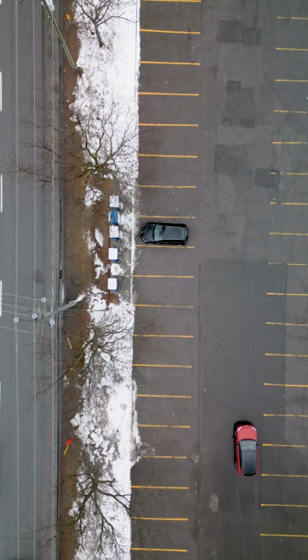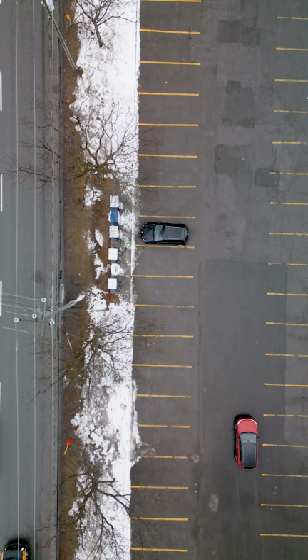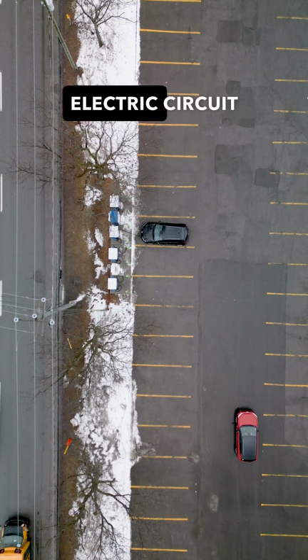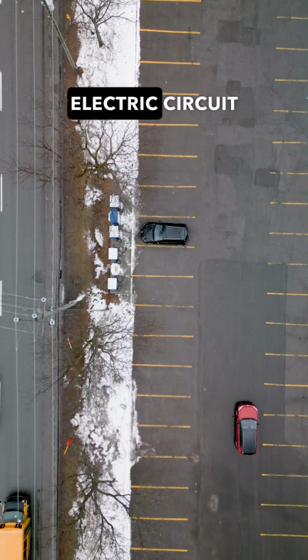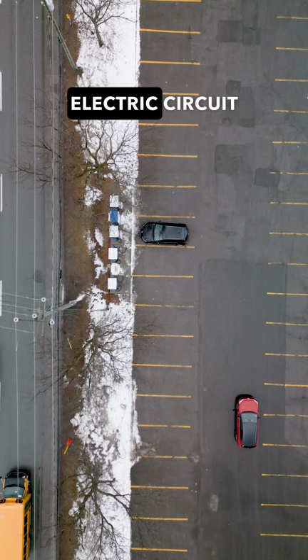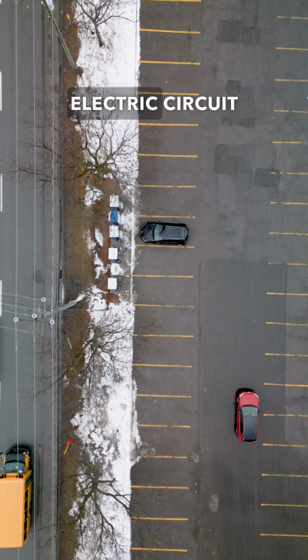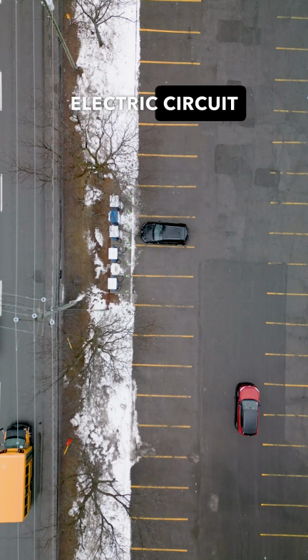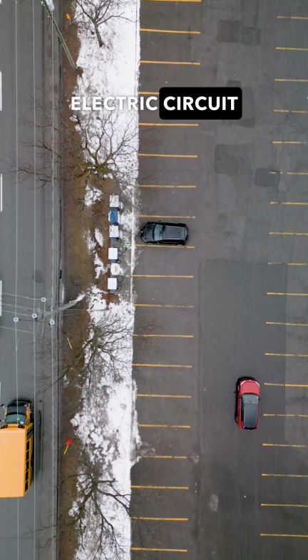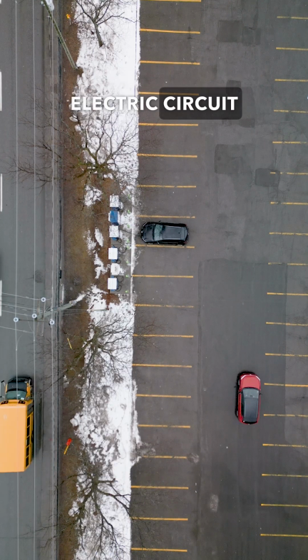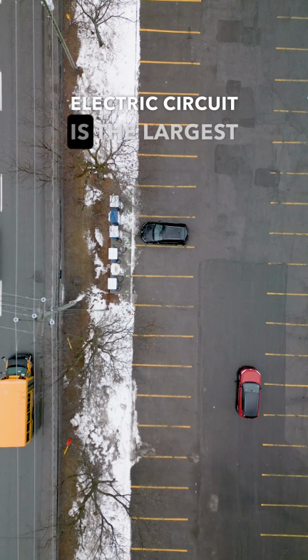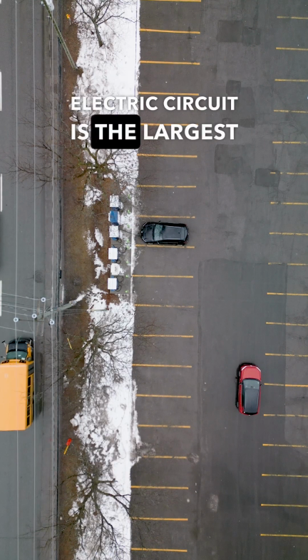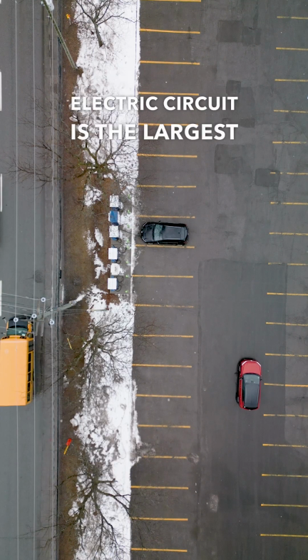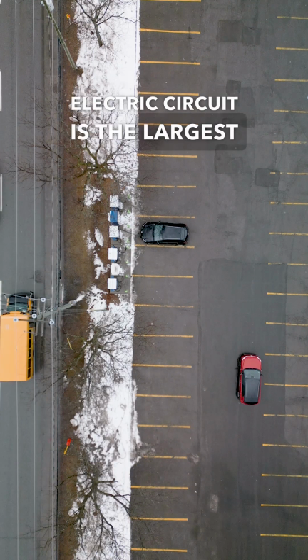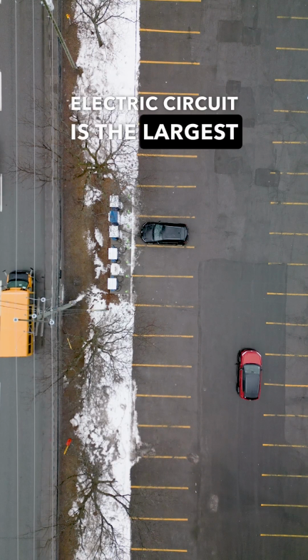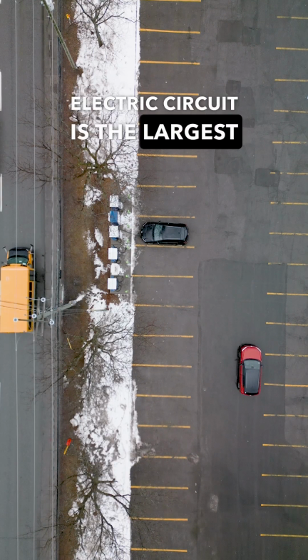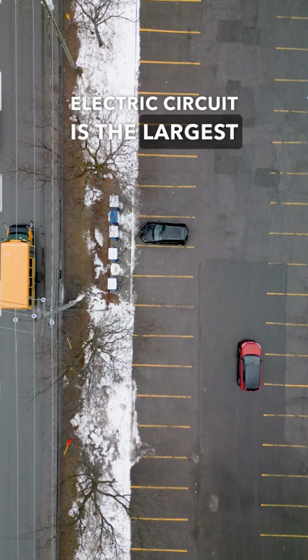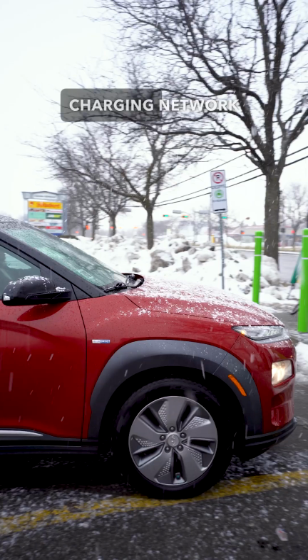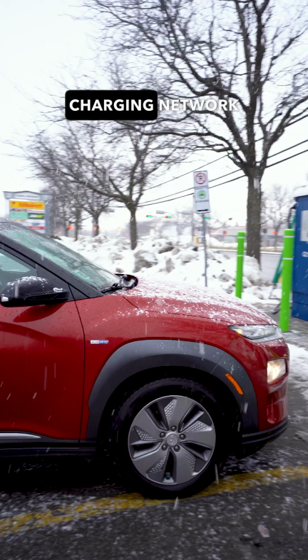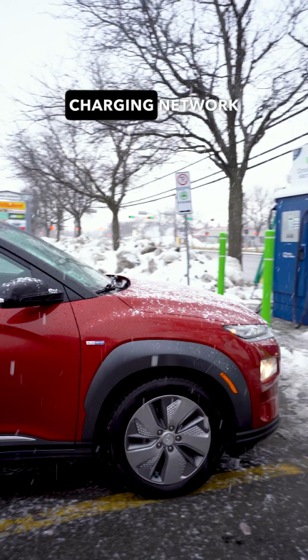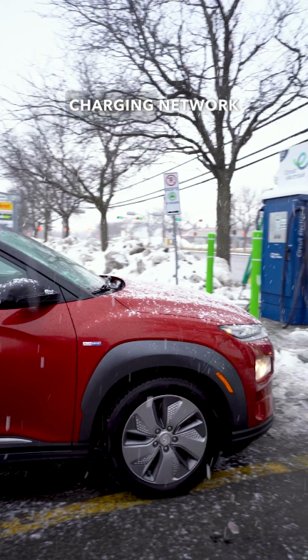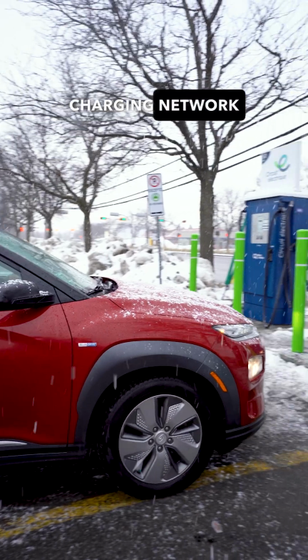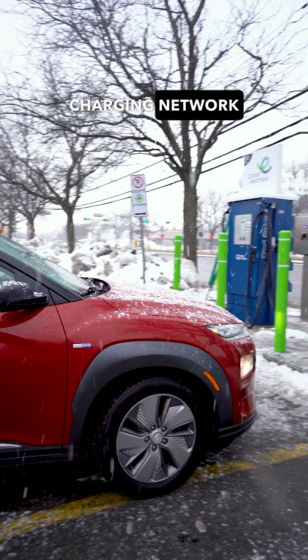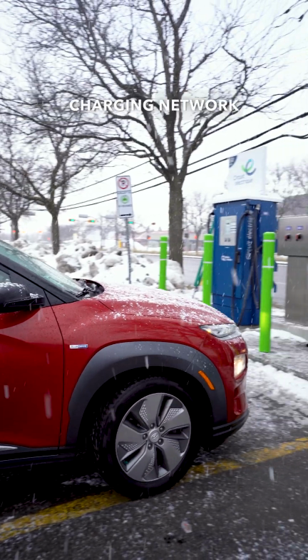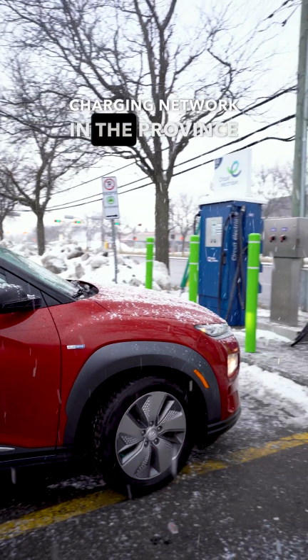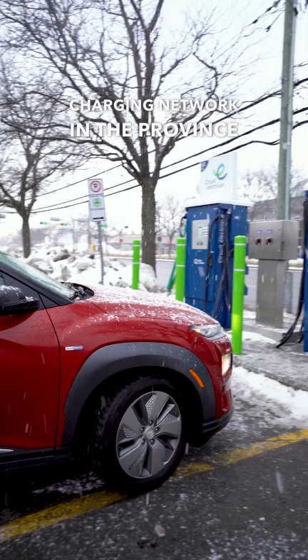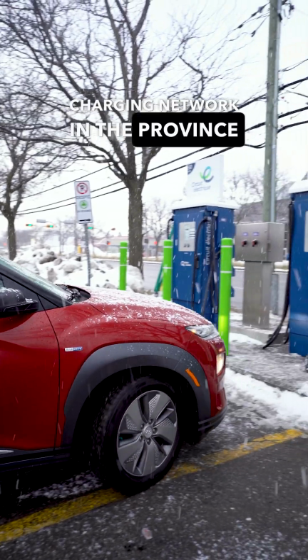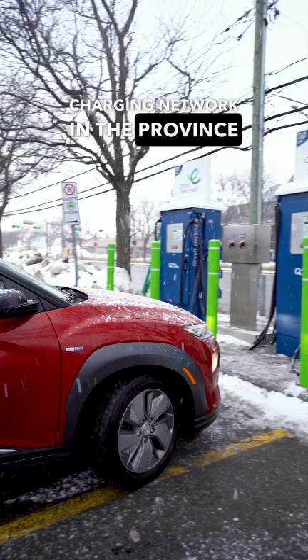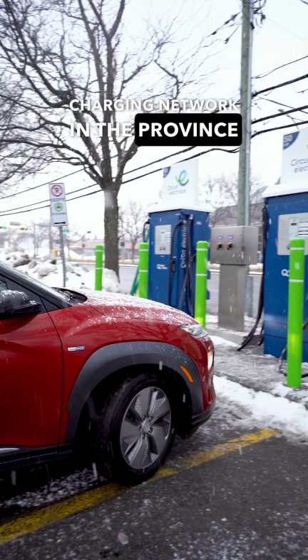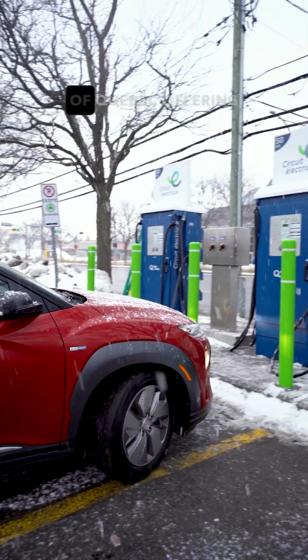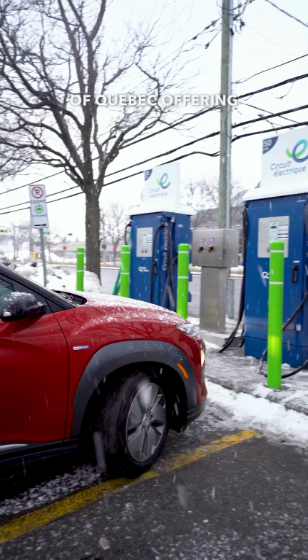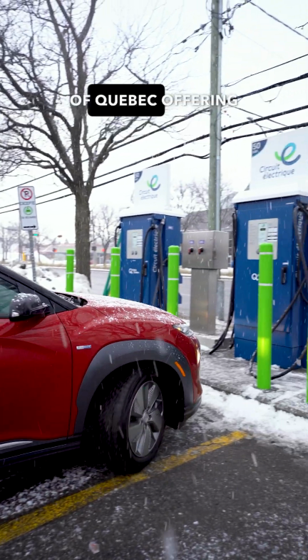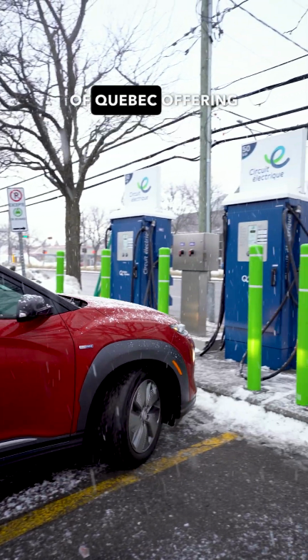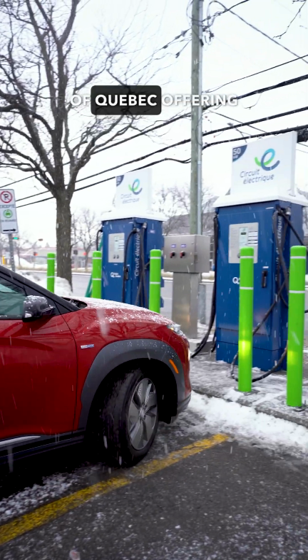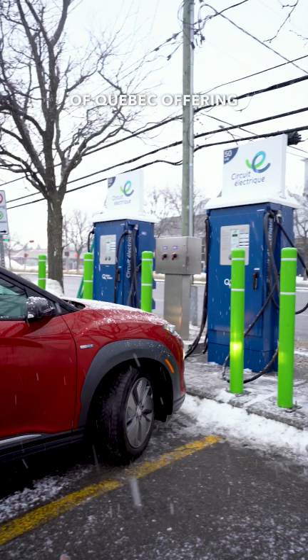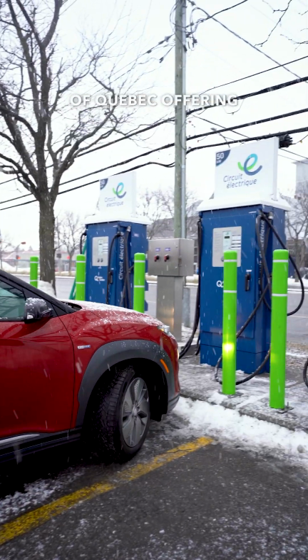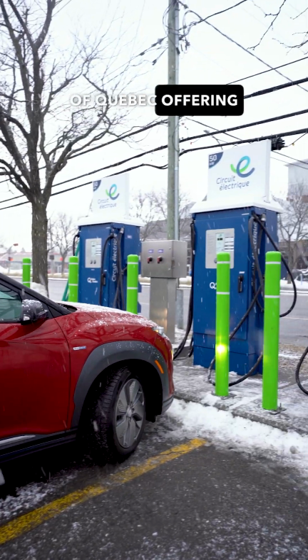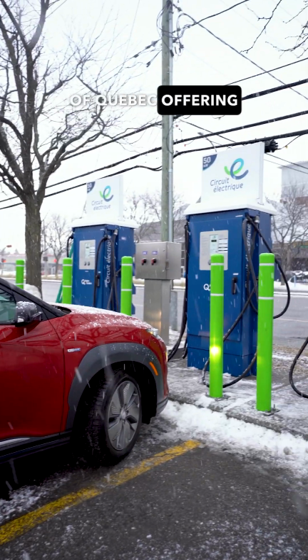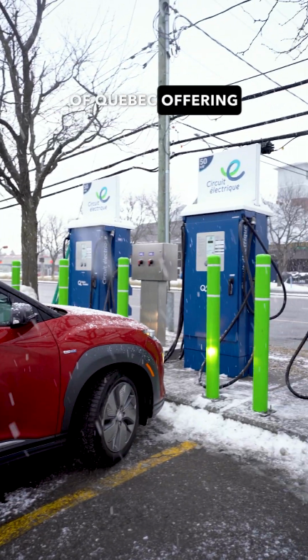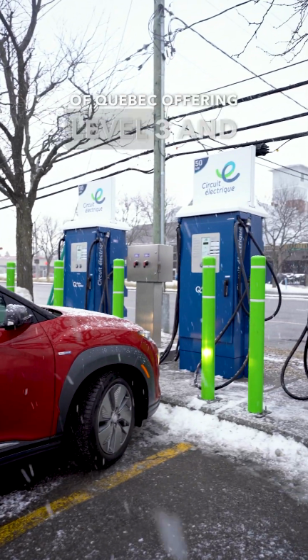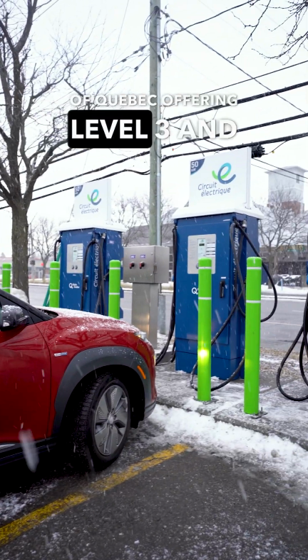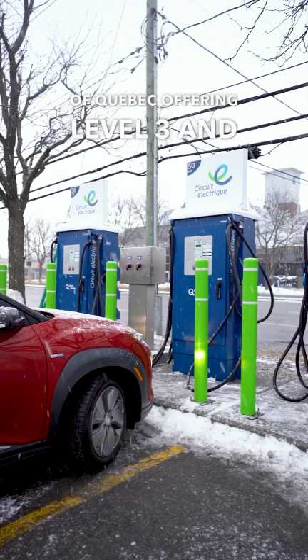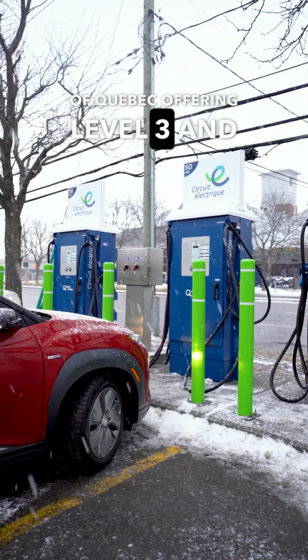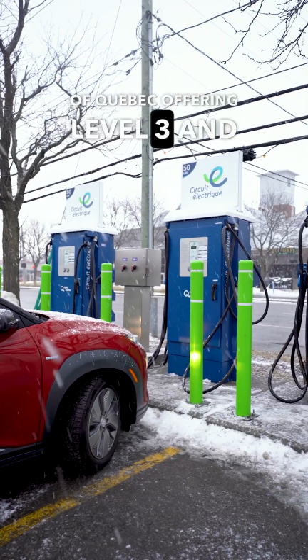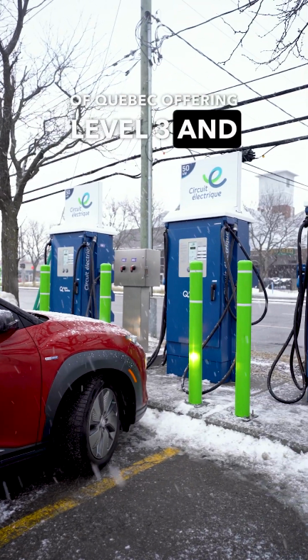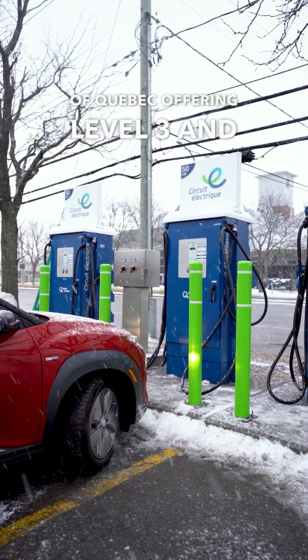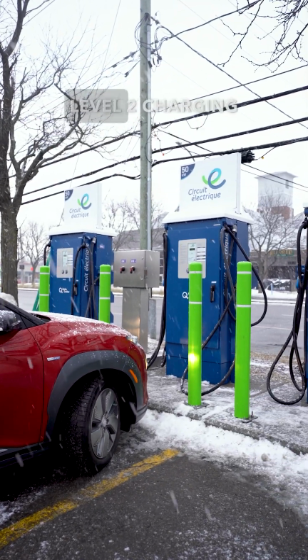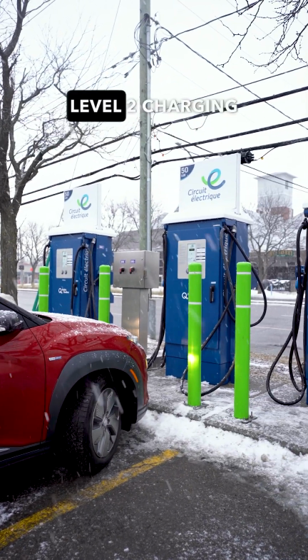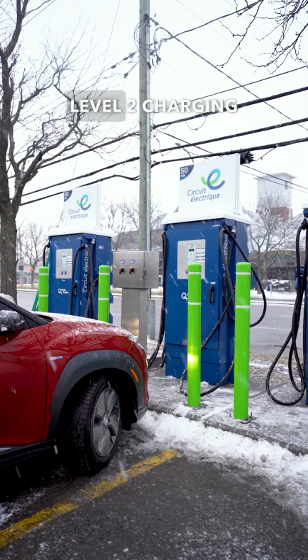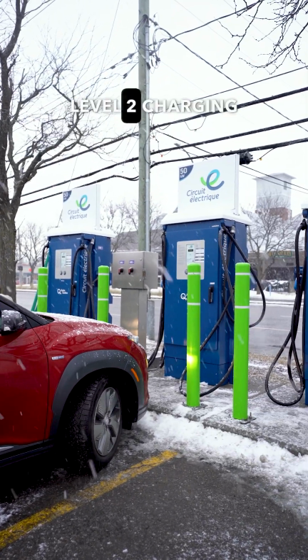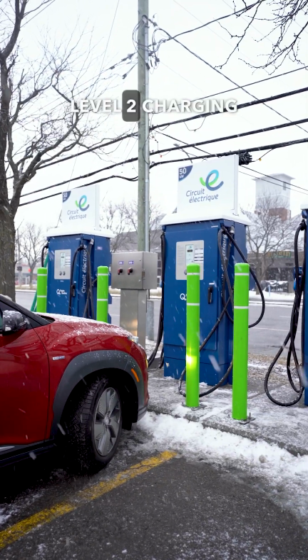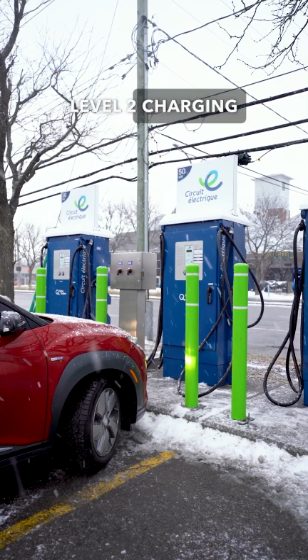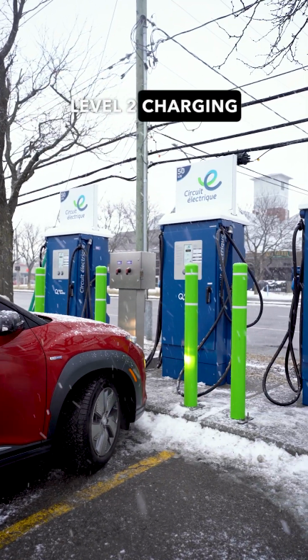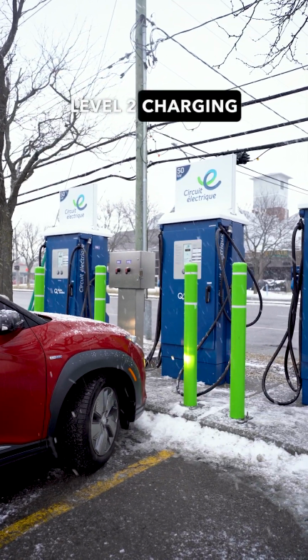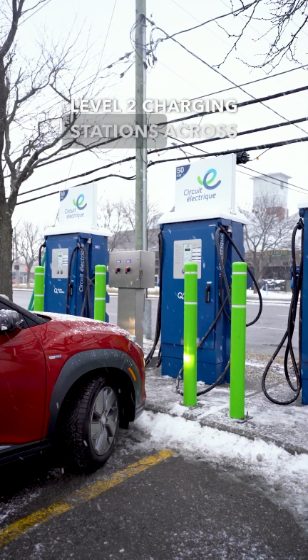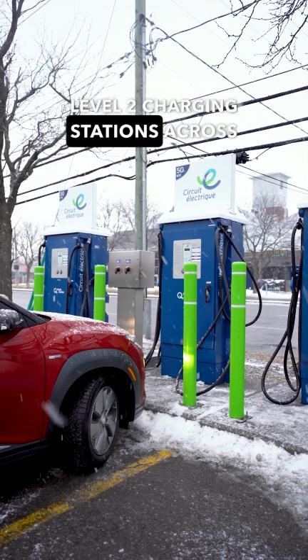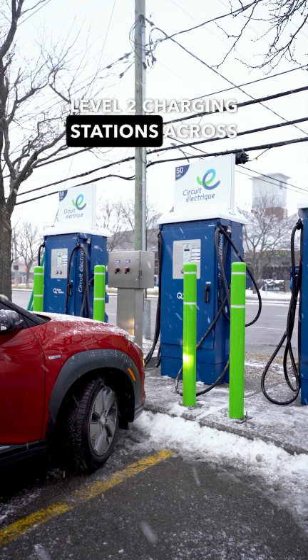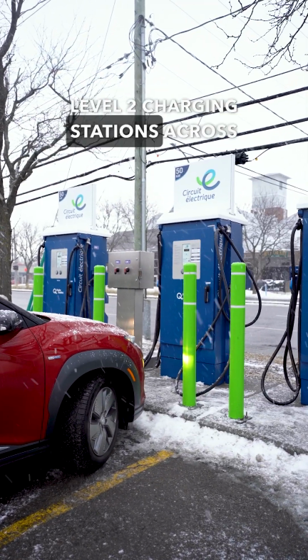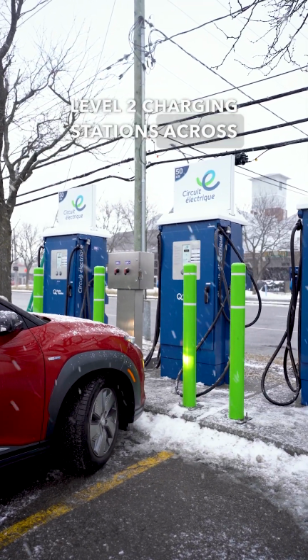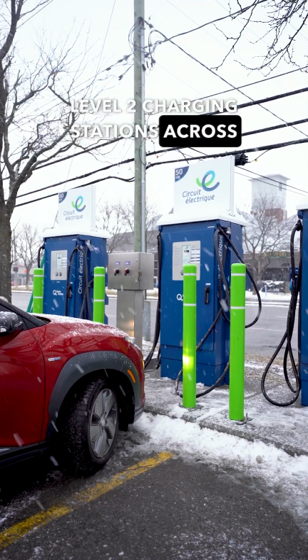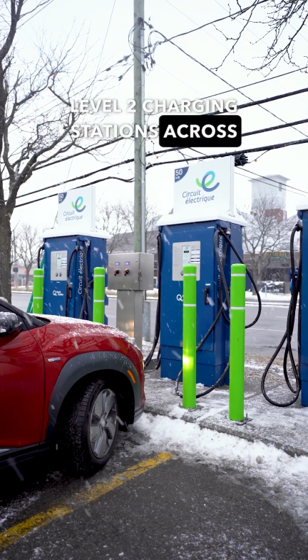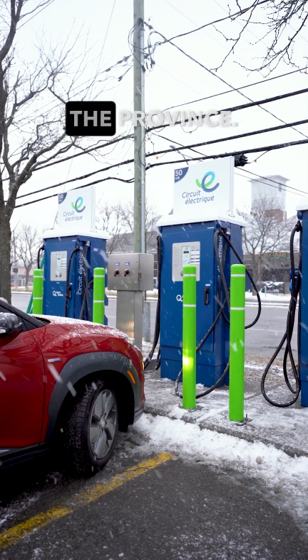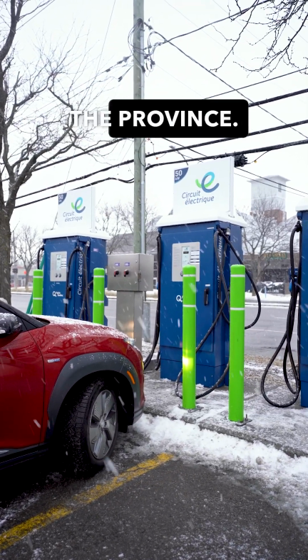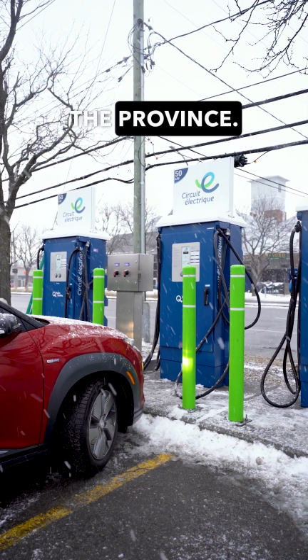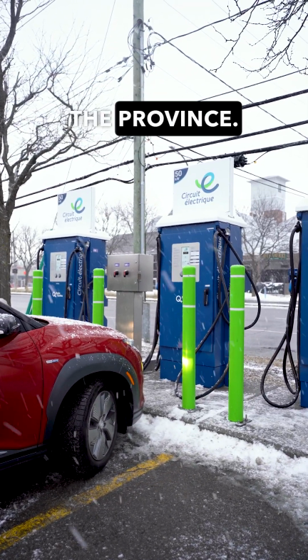Electric Circuit is the largest charging network in the province of Quebec, offering Level 3 and Level 2 charging stations across the province.